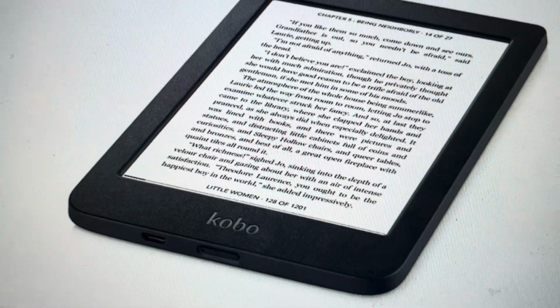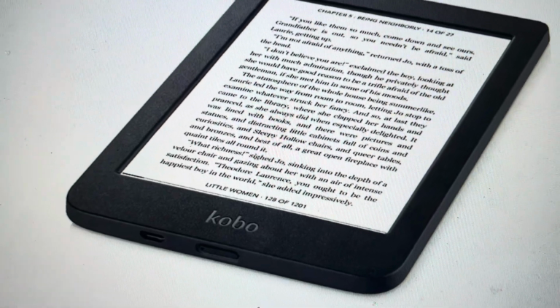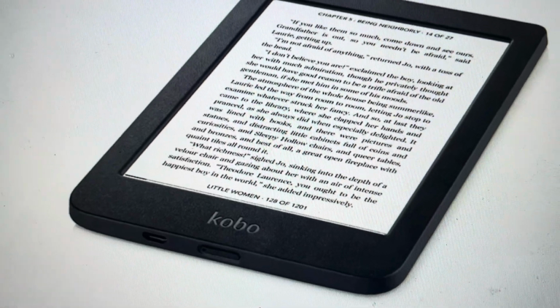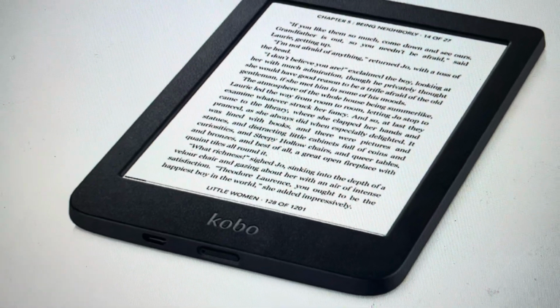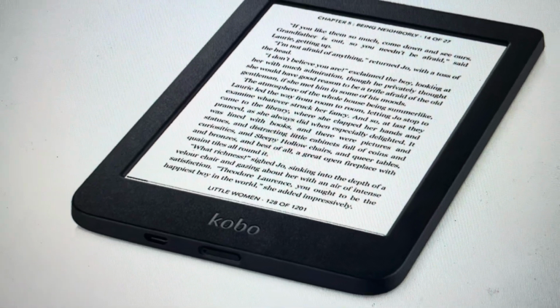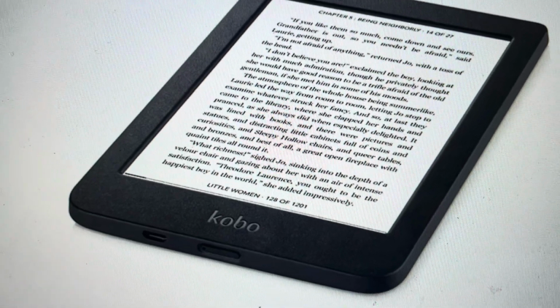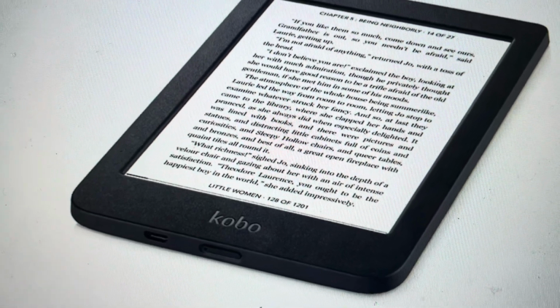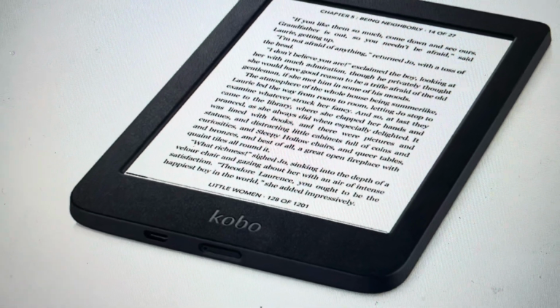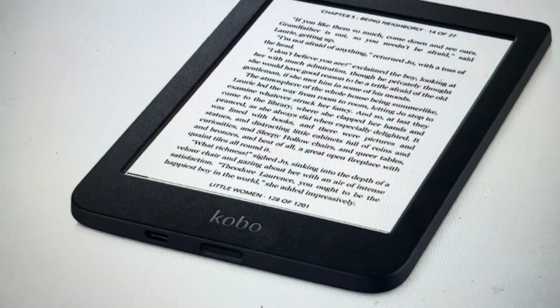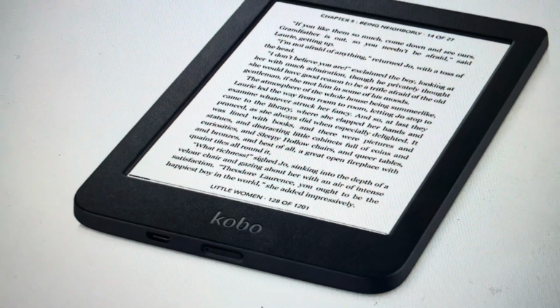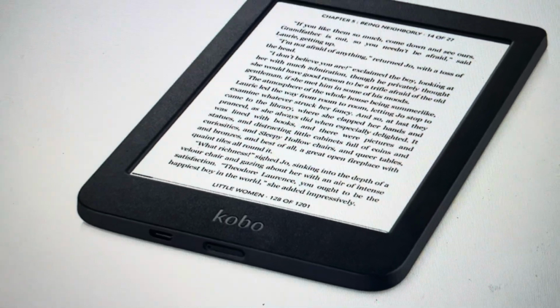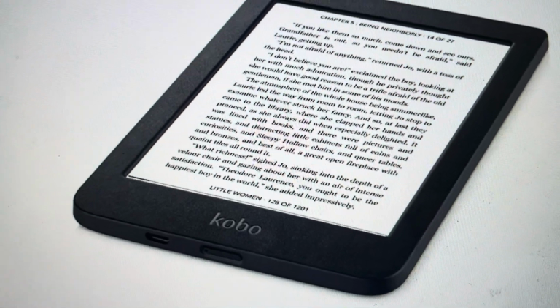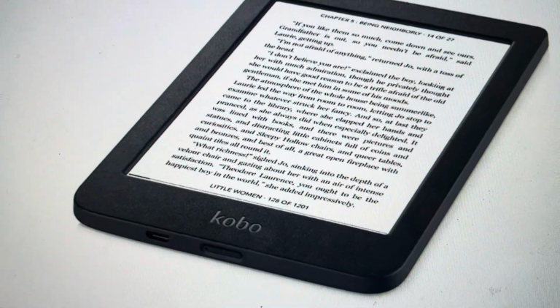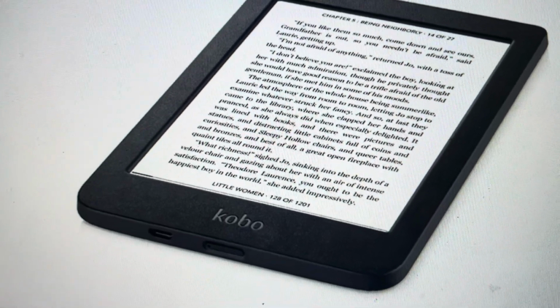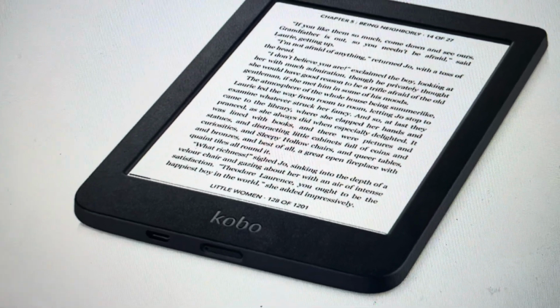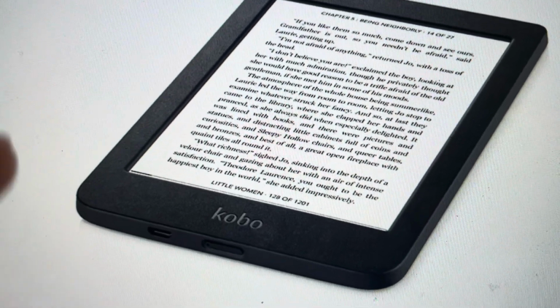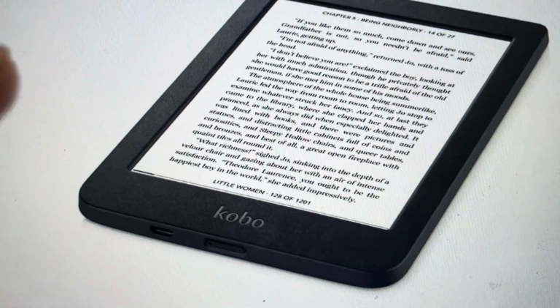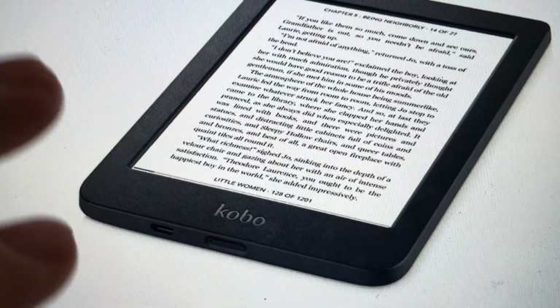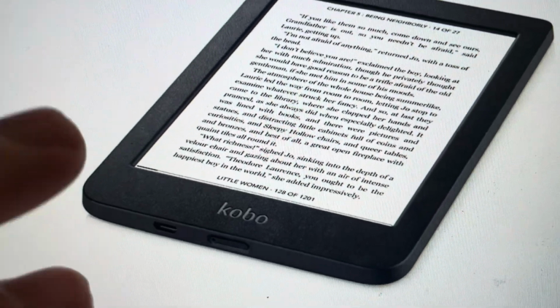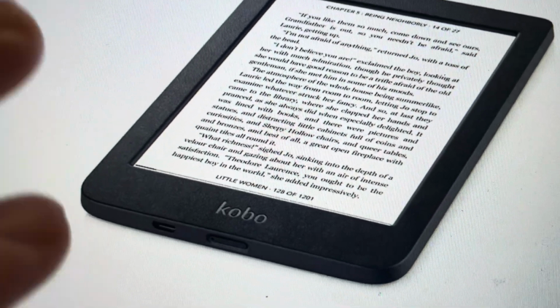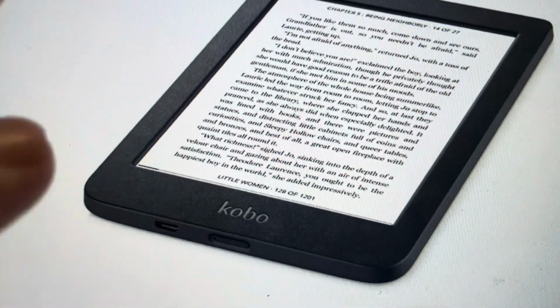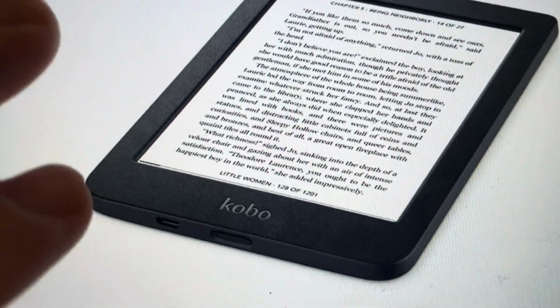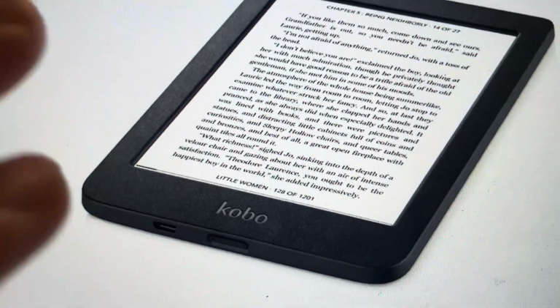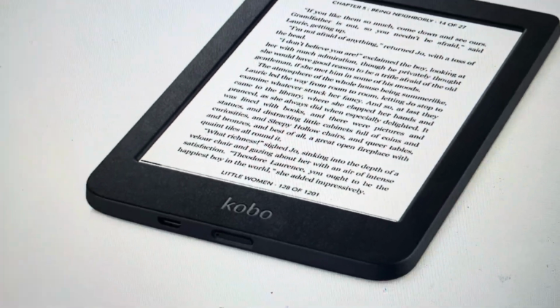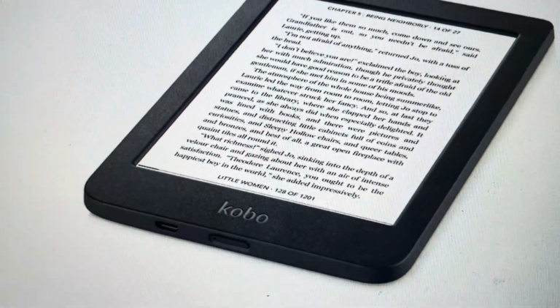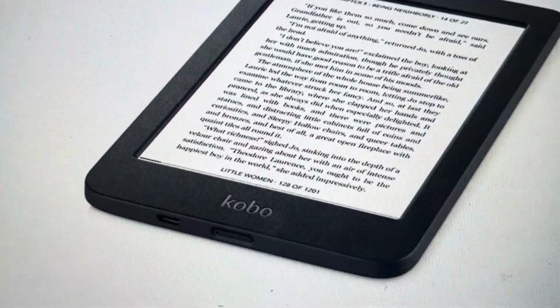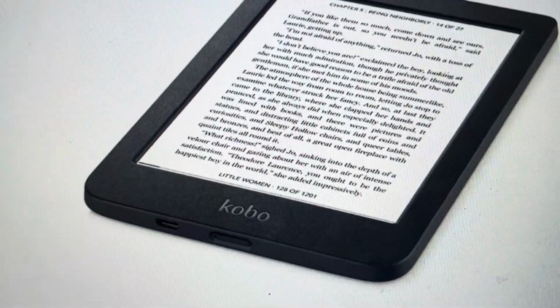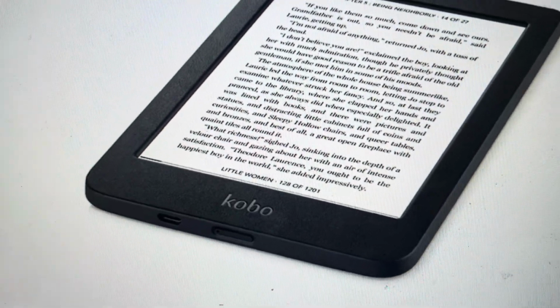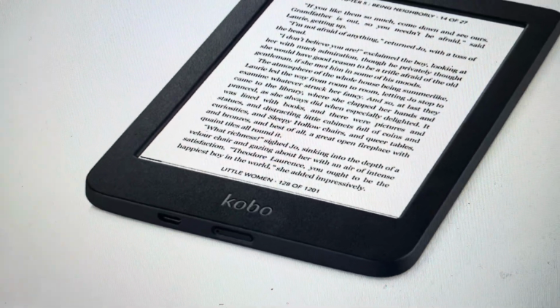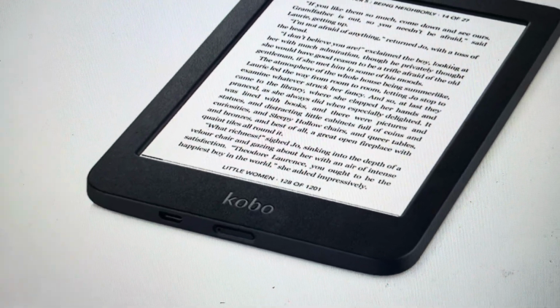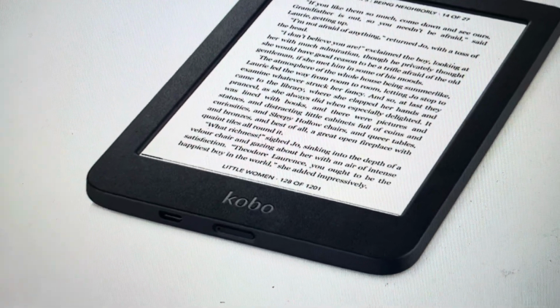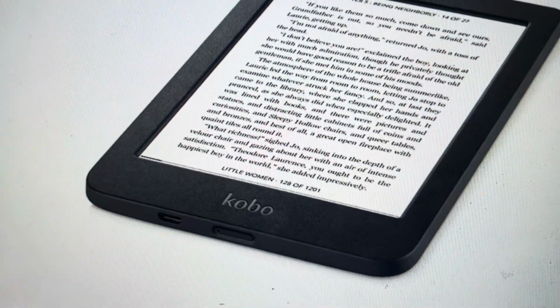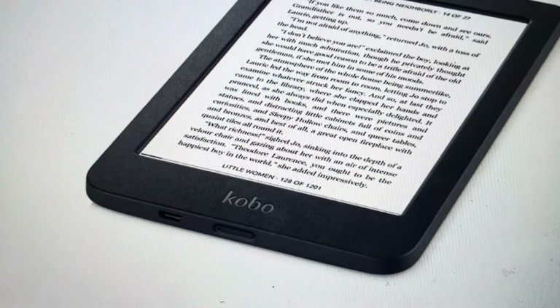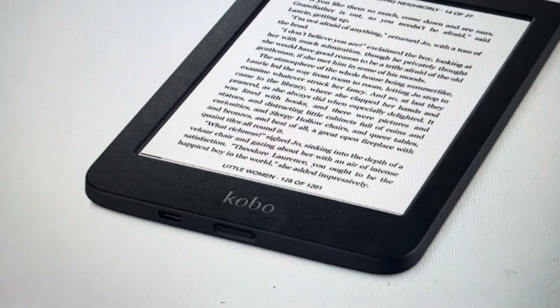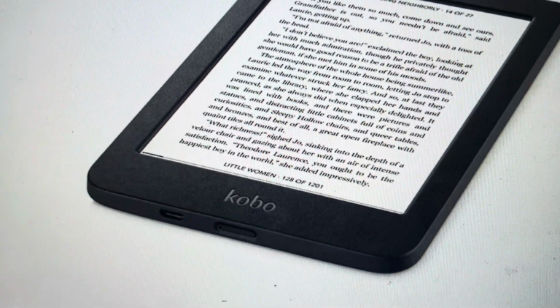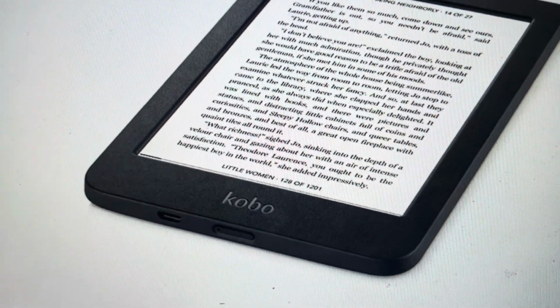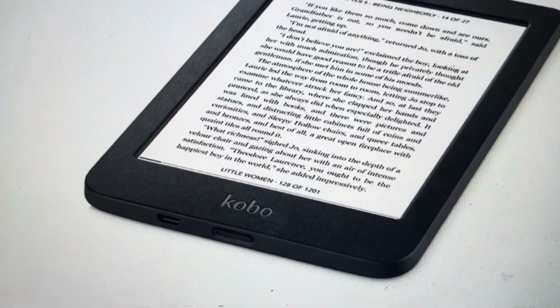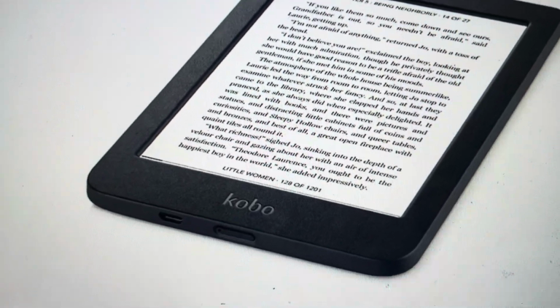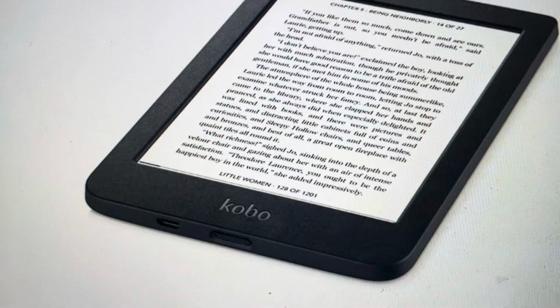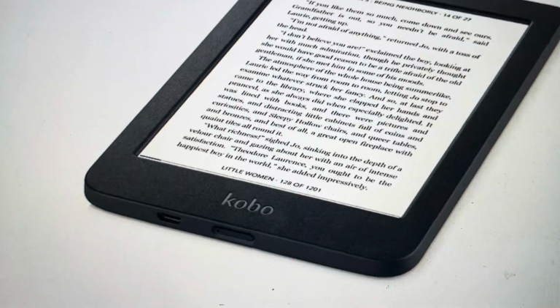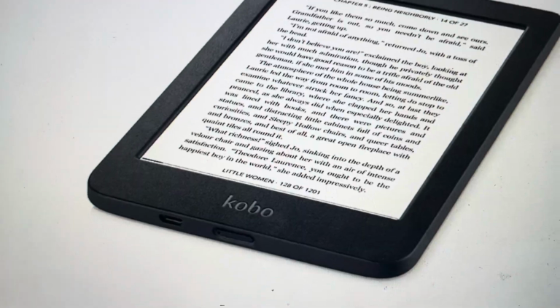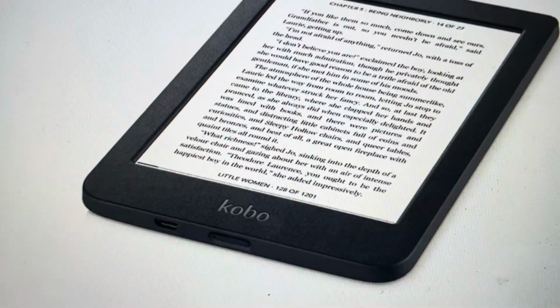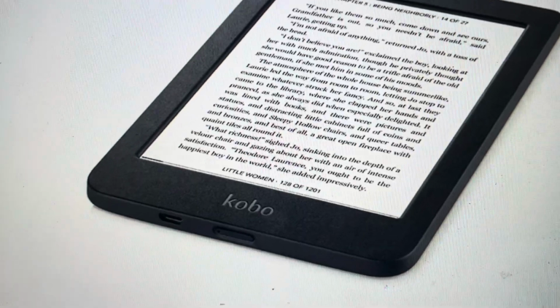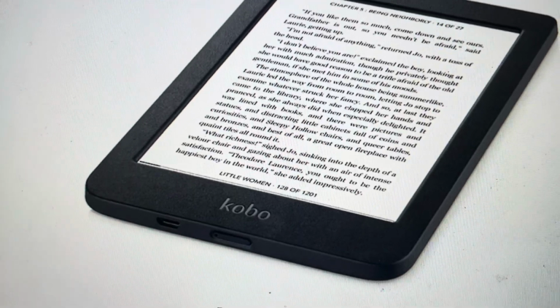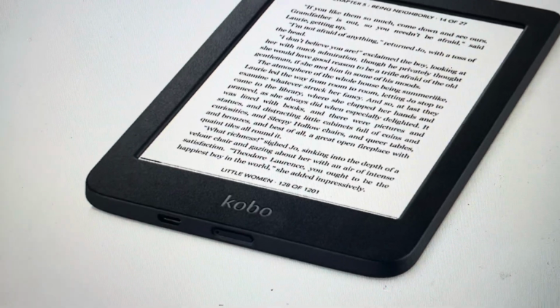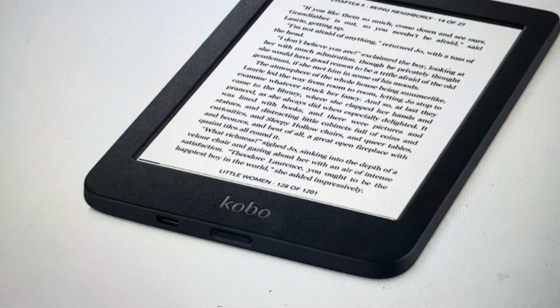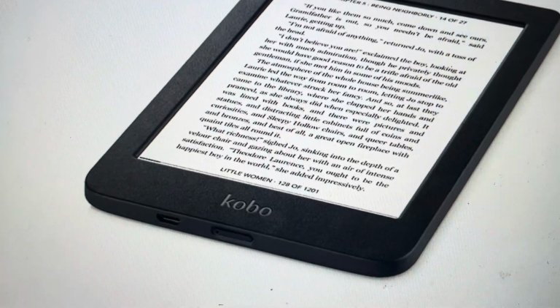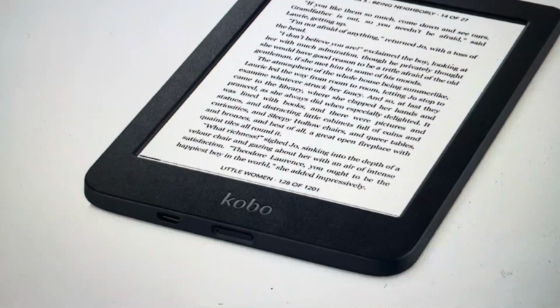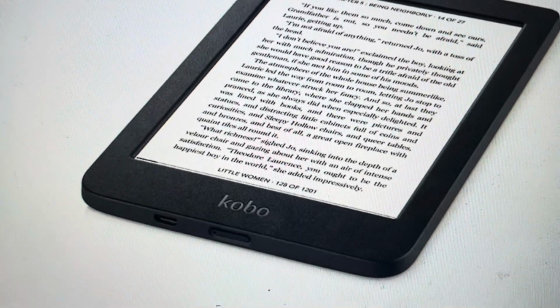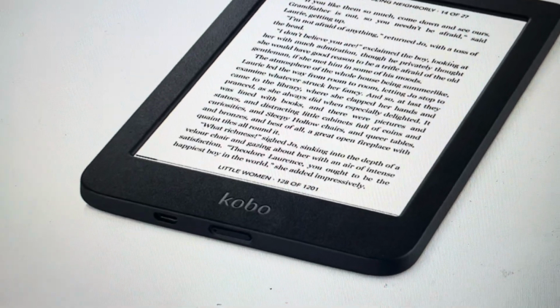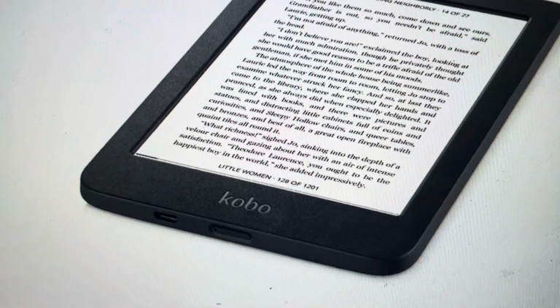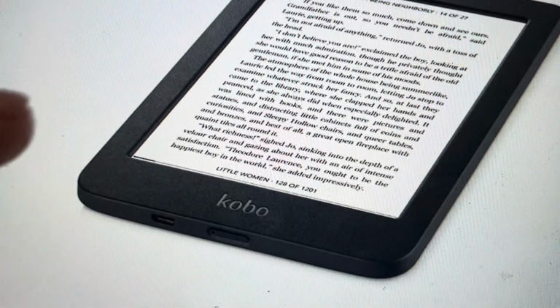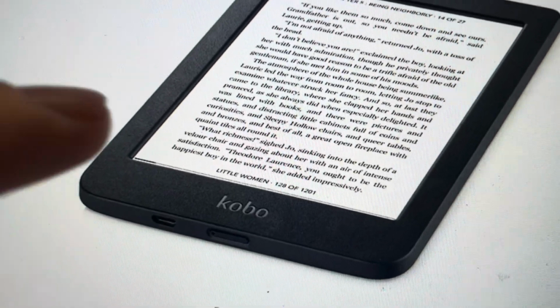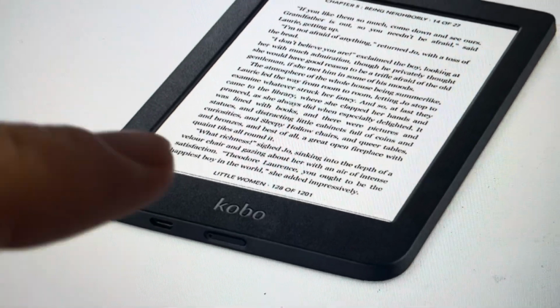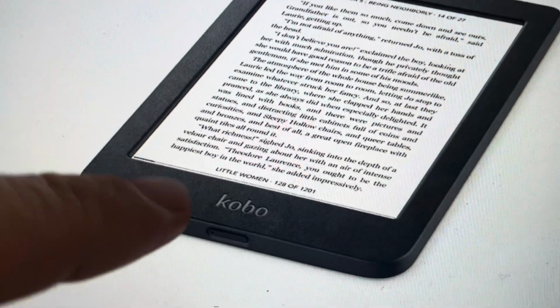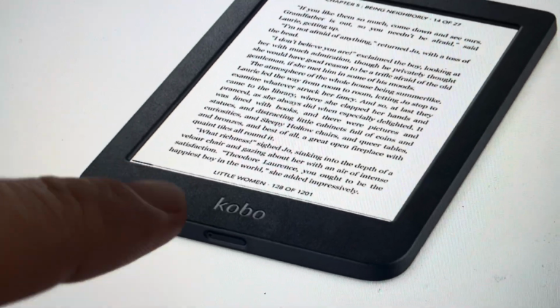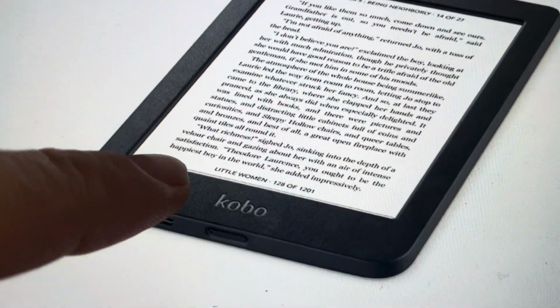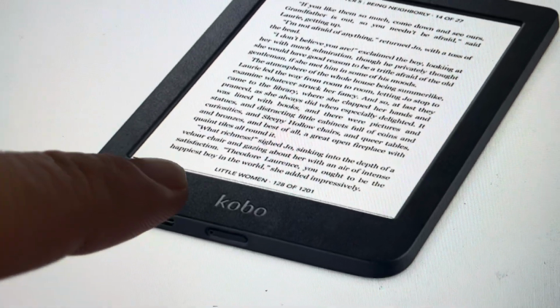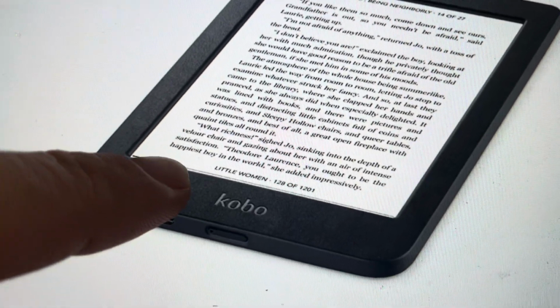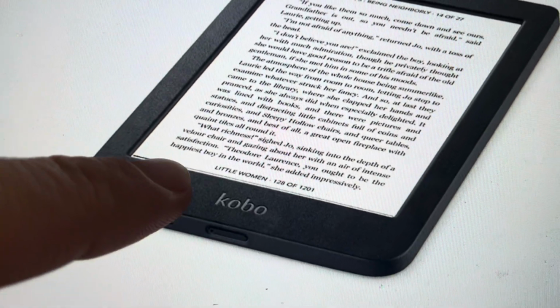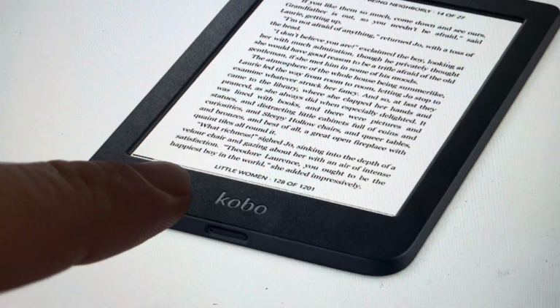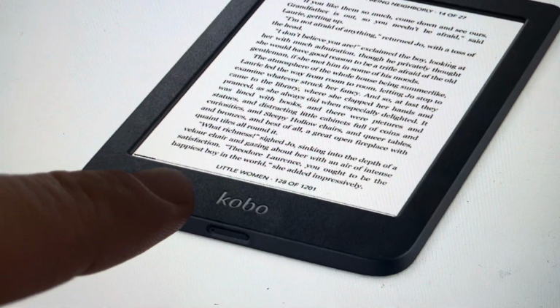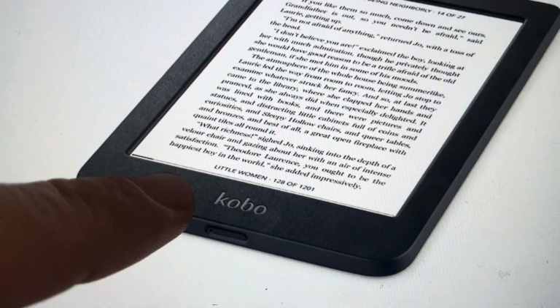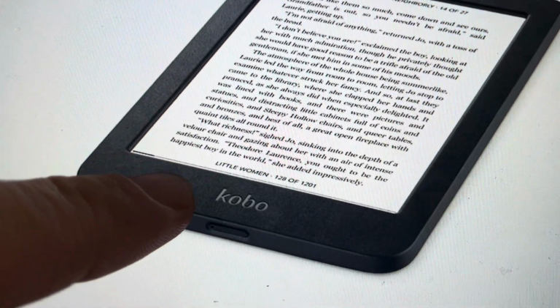All you need to do is, first of all, it needs to be connected to power in order to do this. So you're going to connect it to power and then you're going to make sure it's turned off.